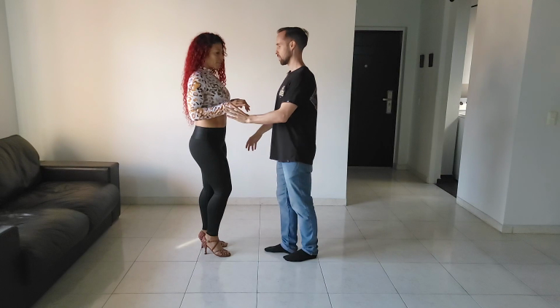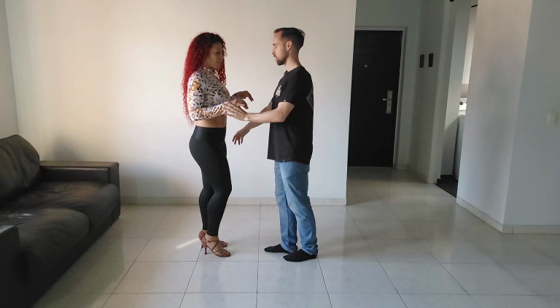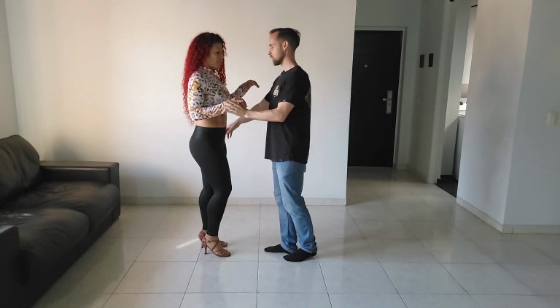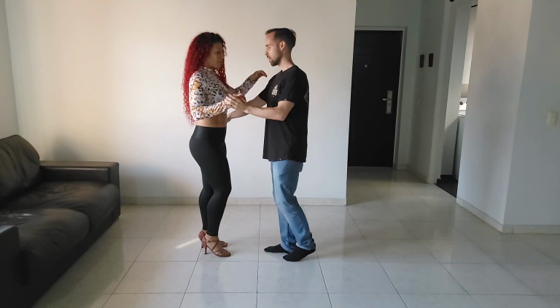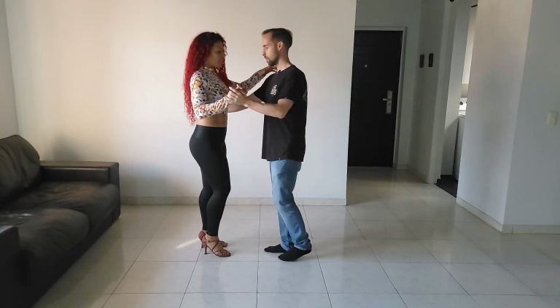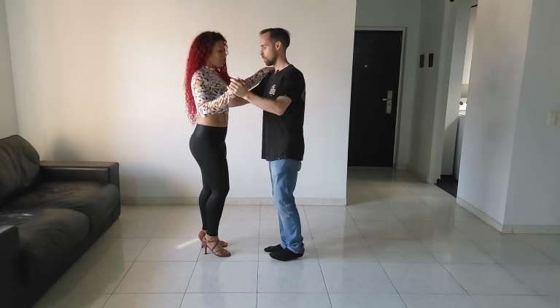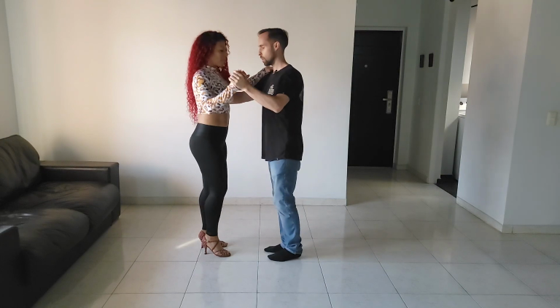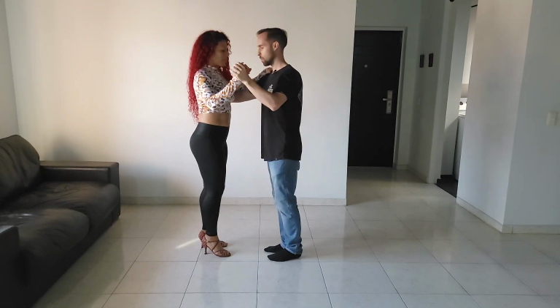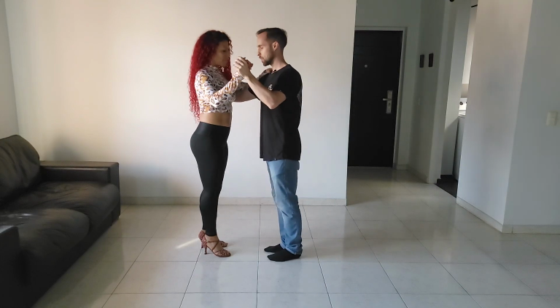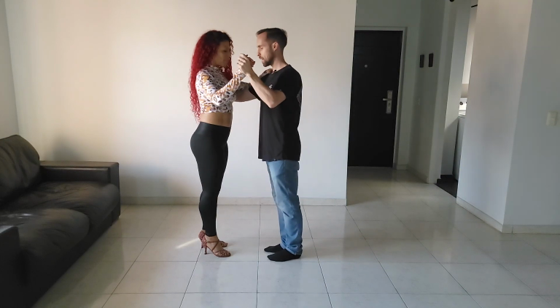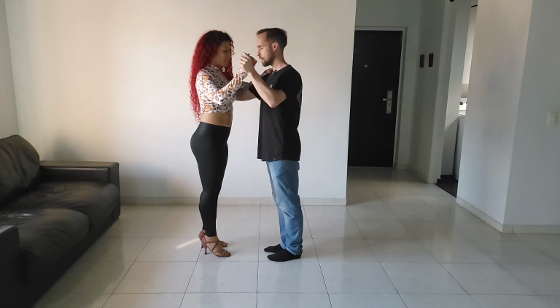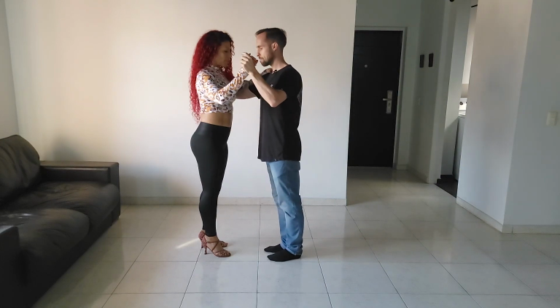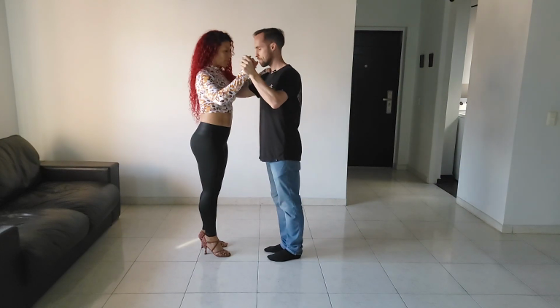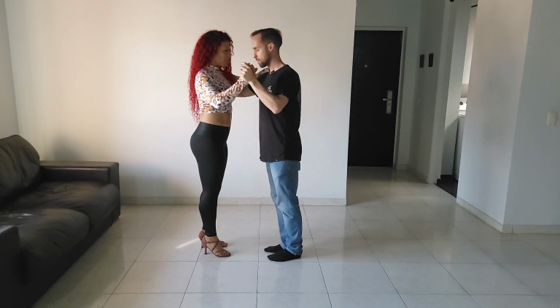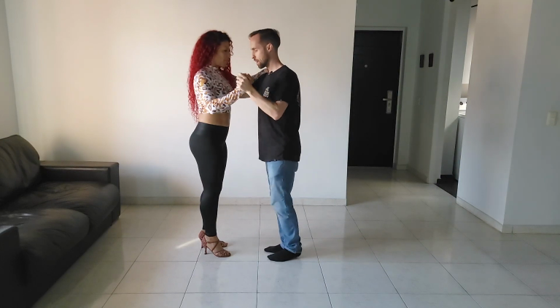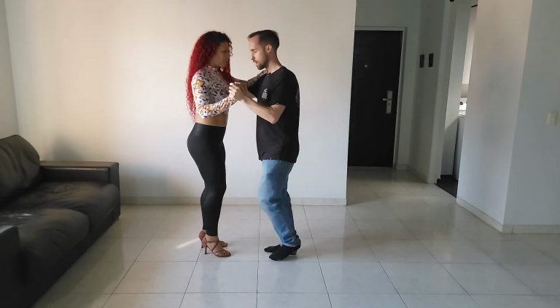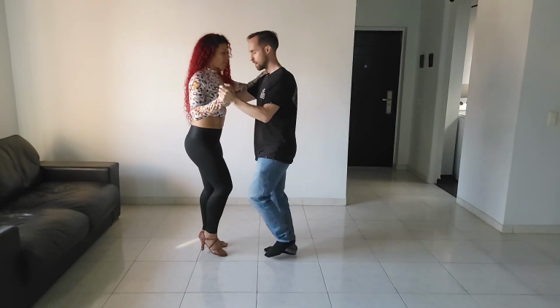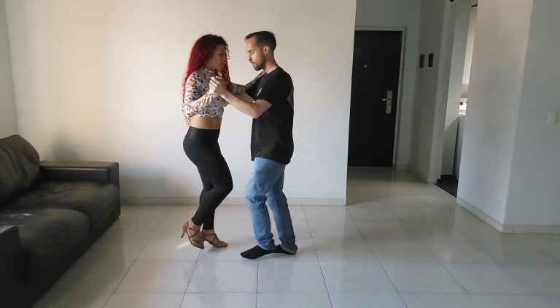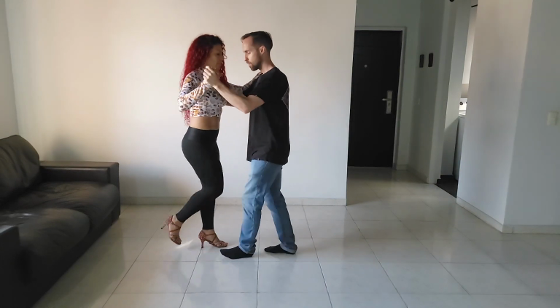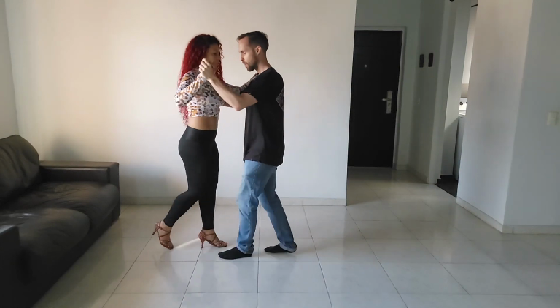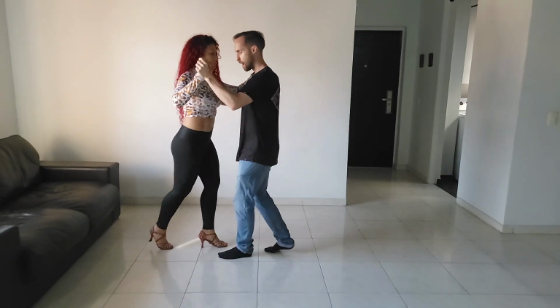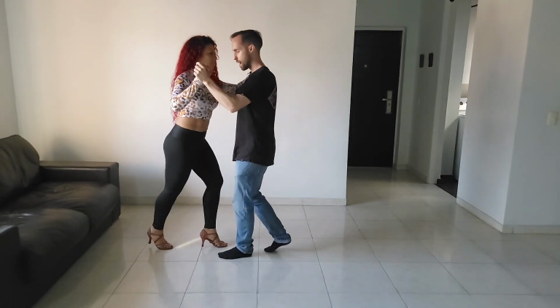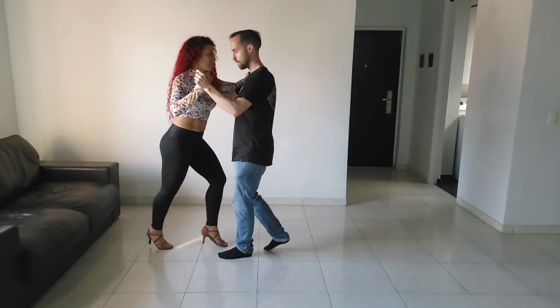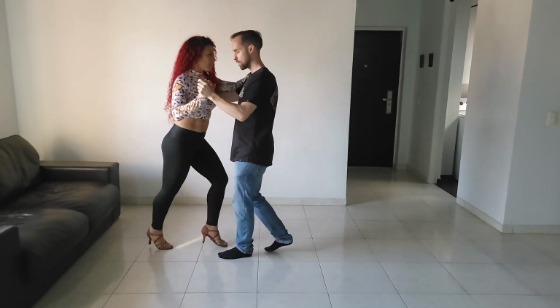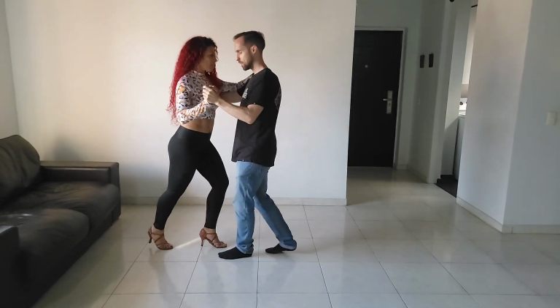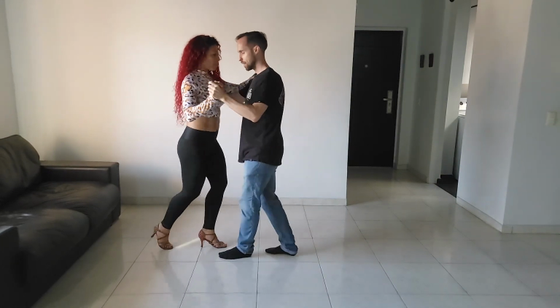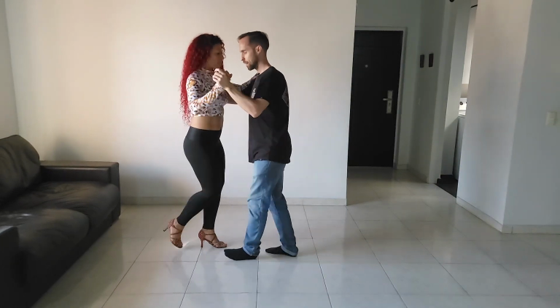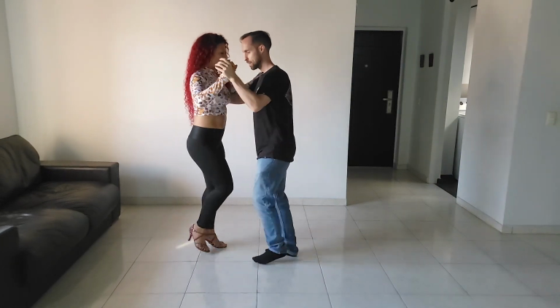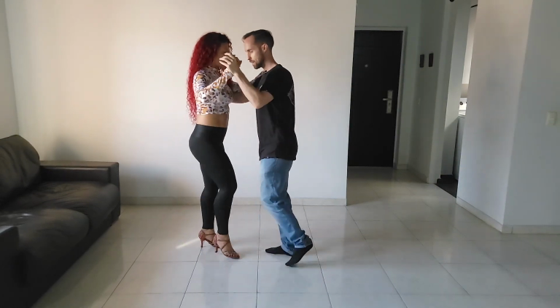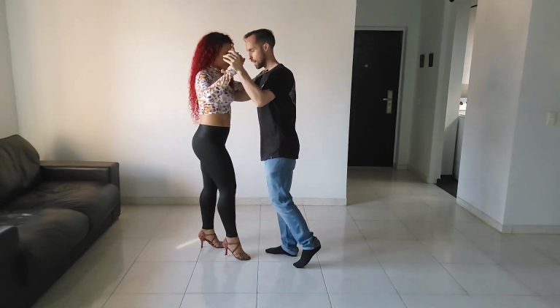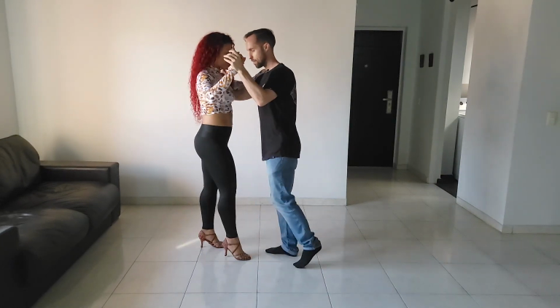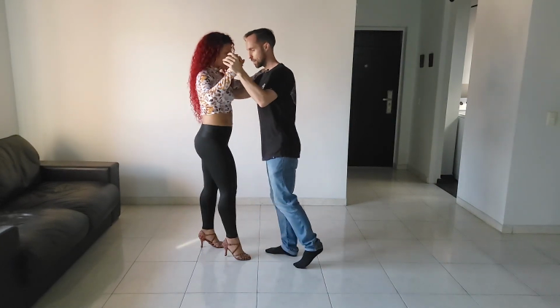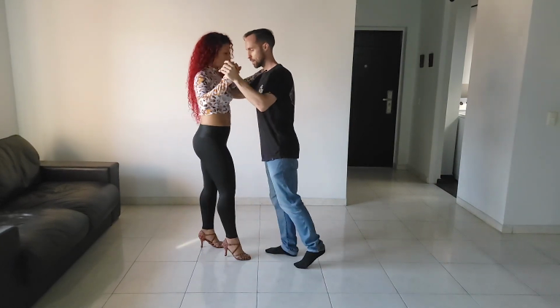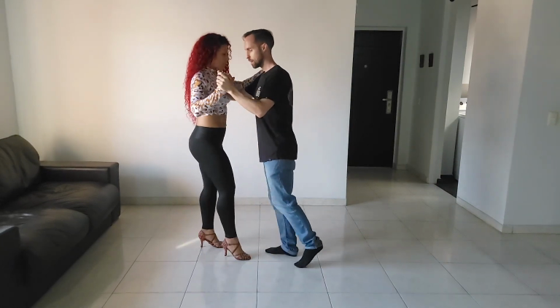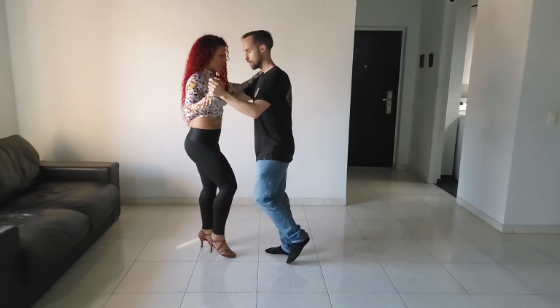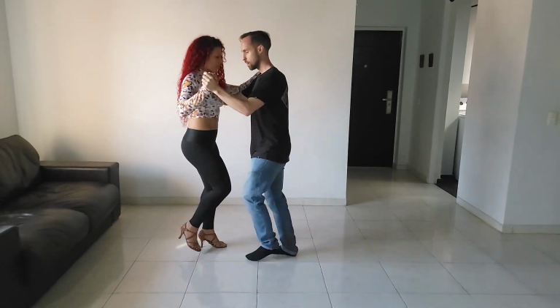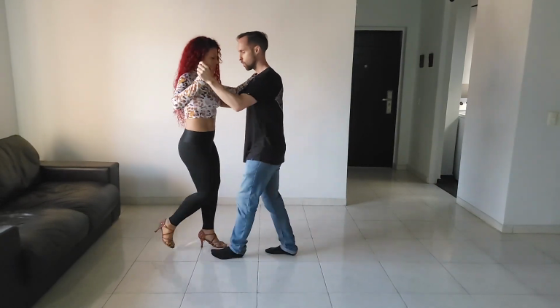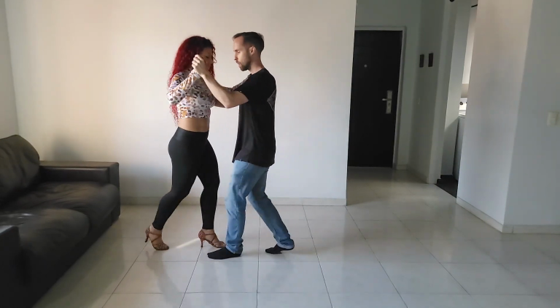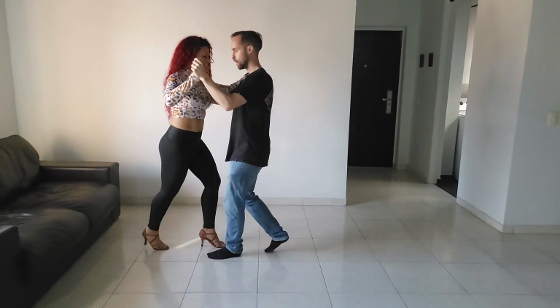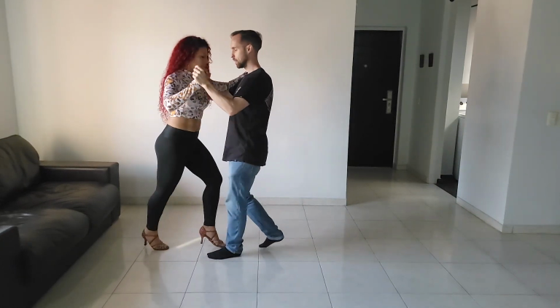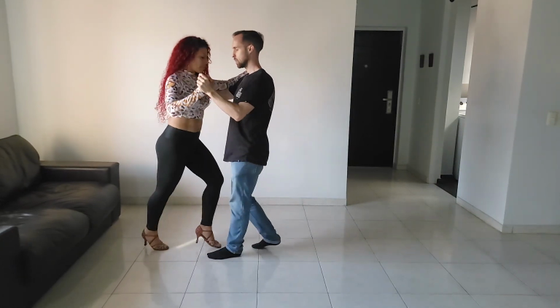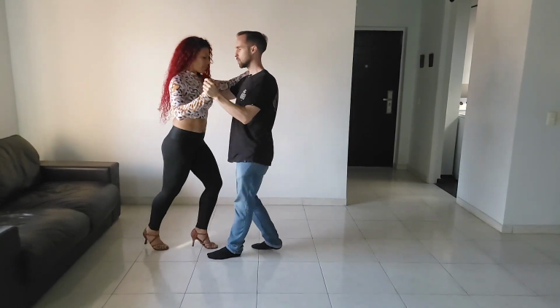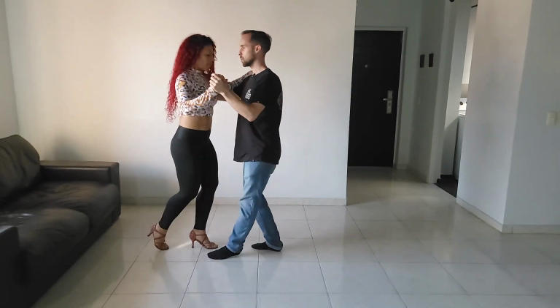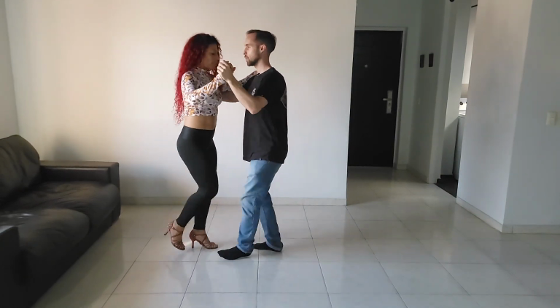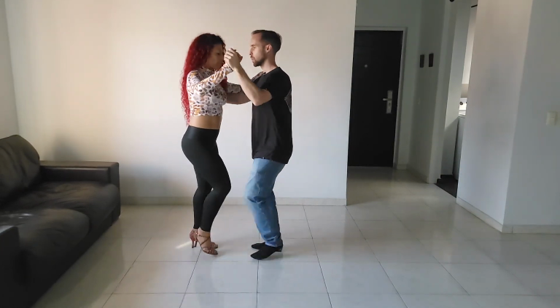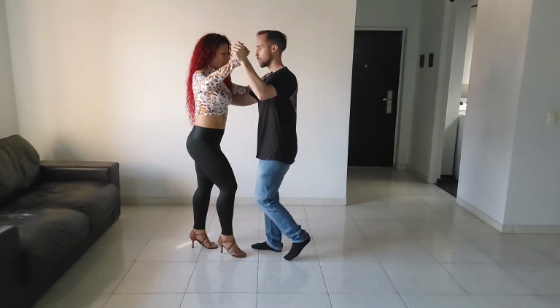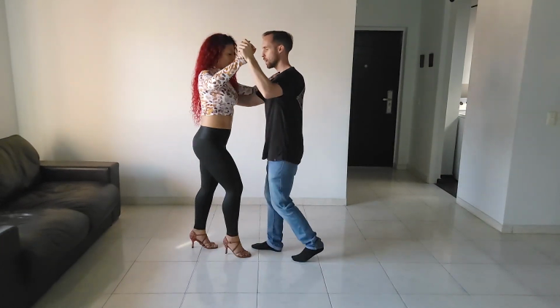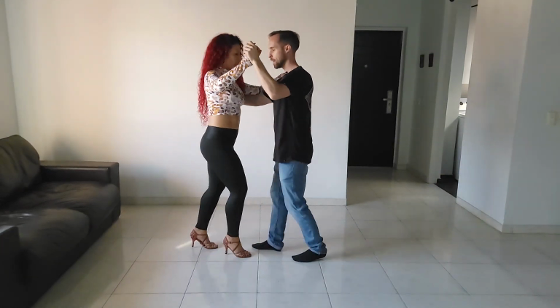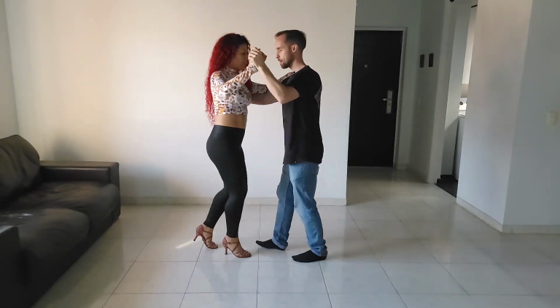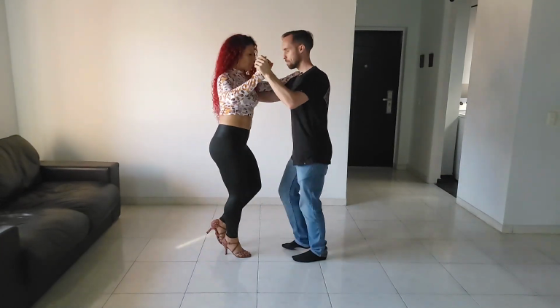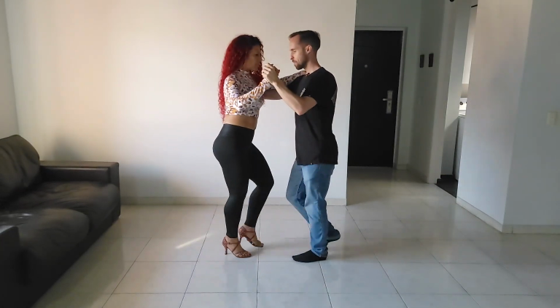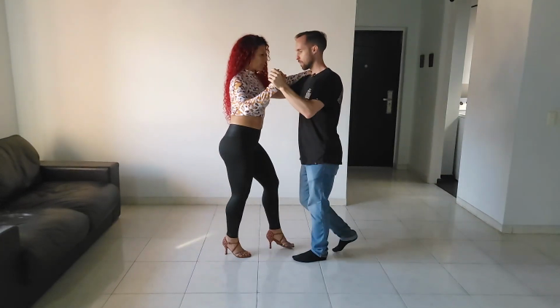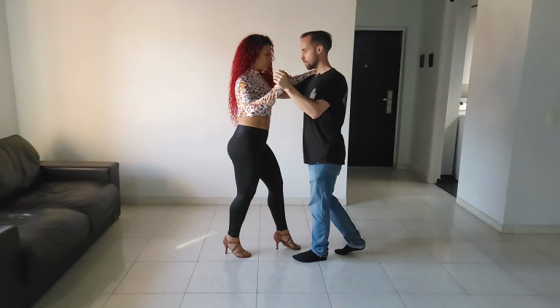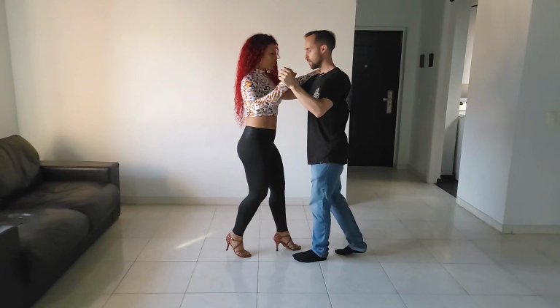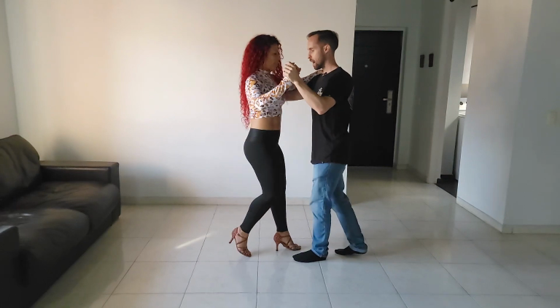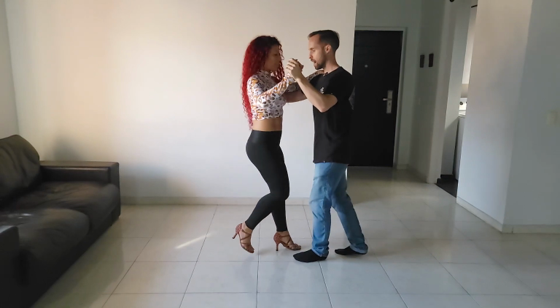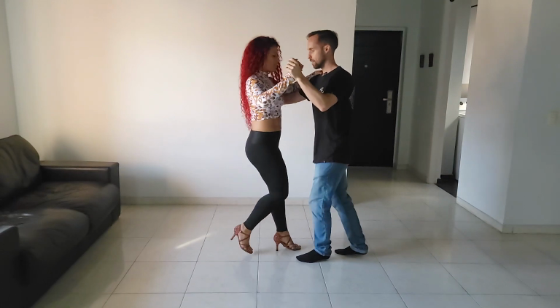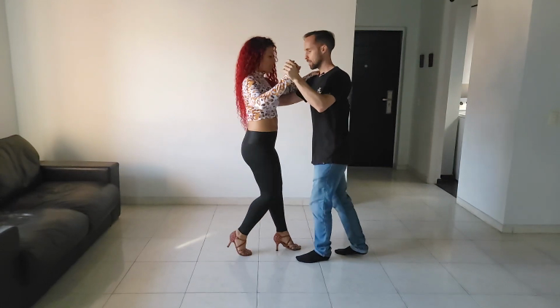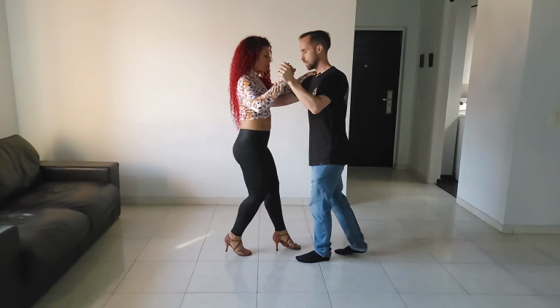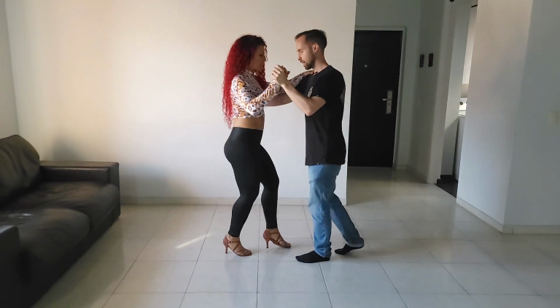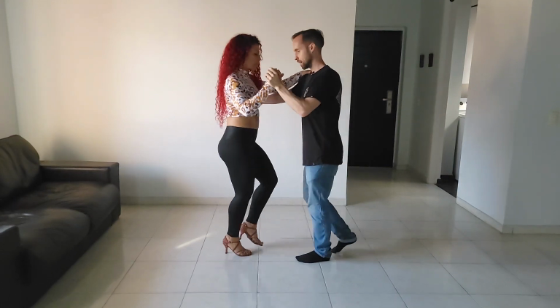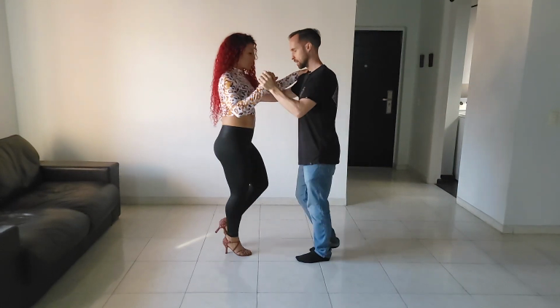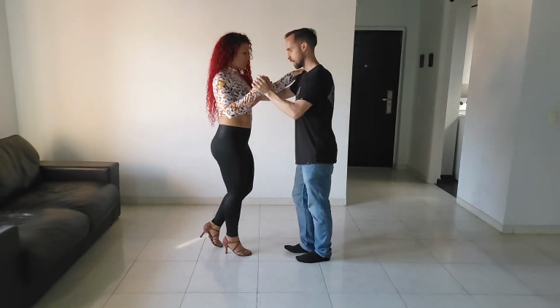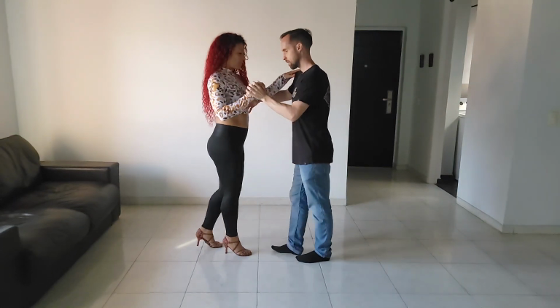One more time: five, six, seven, one, two, three, five, six, seven.